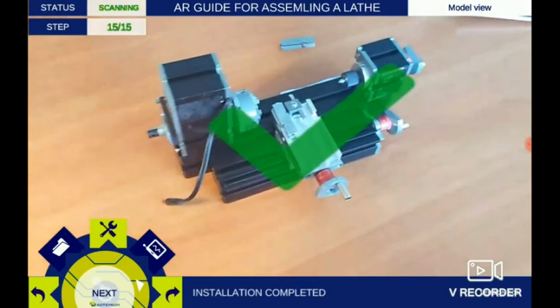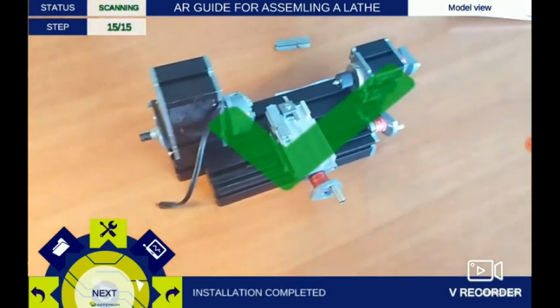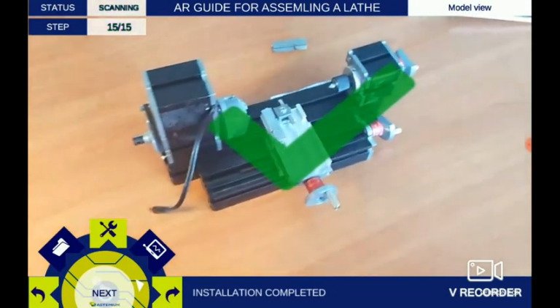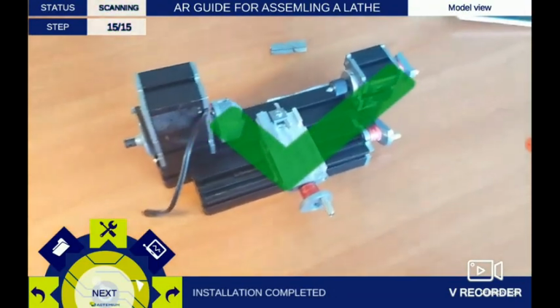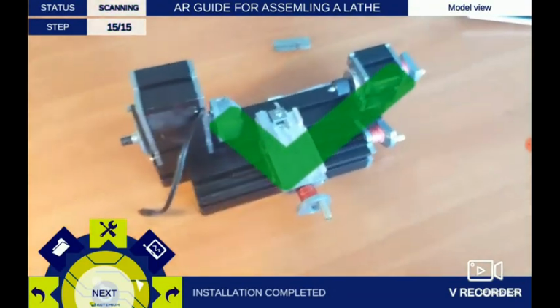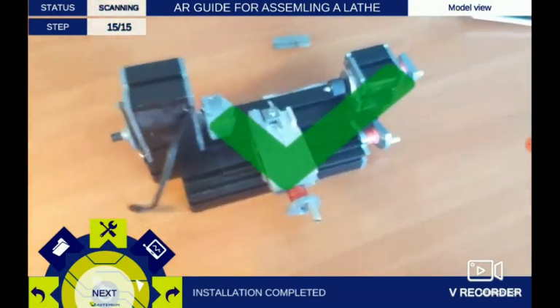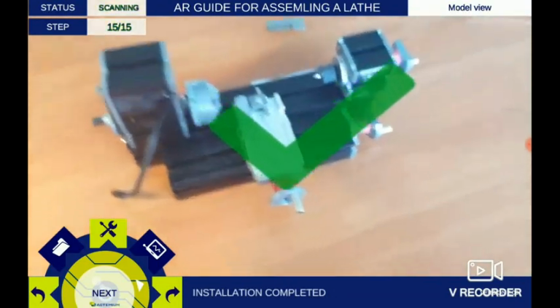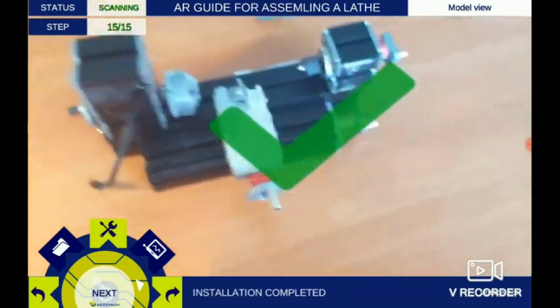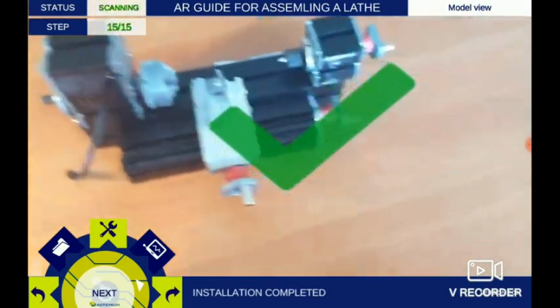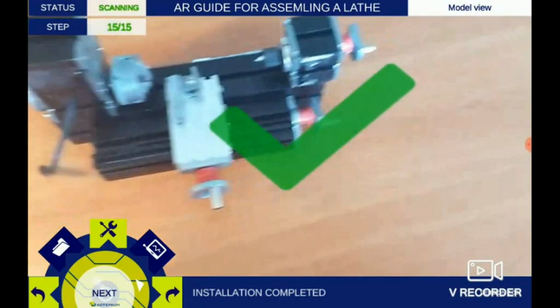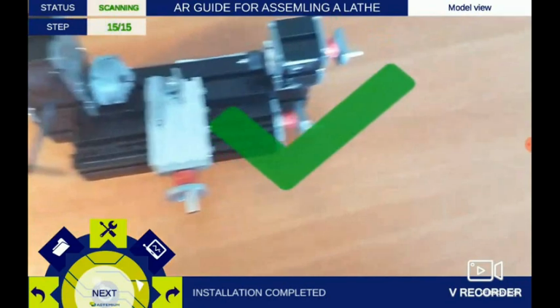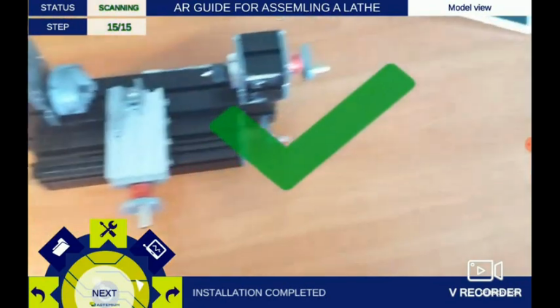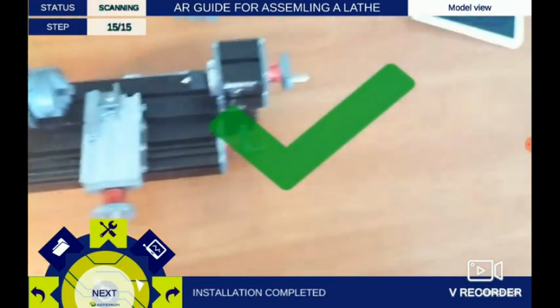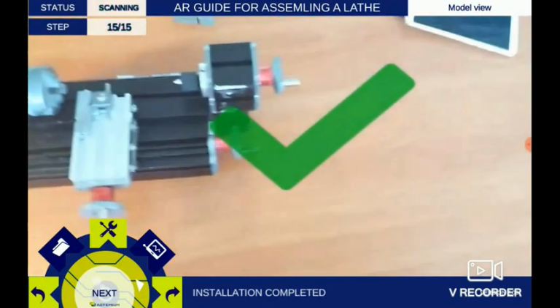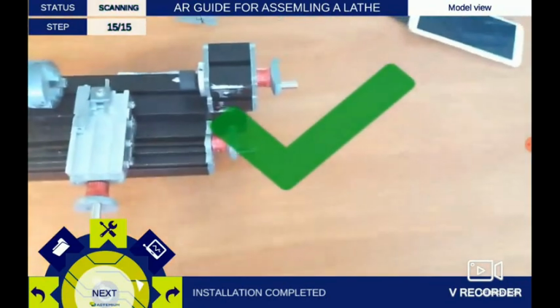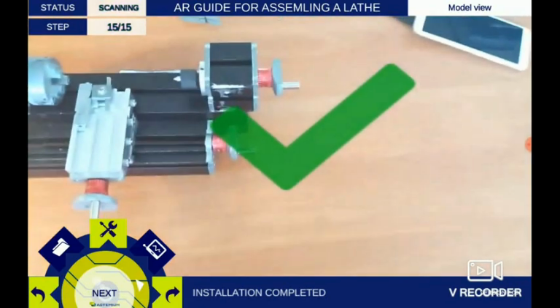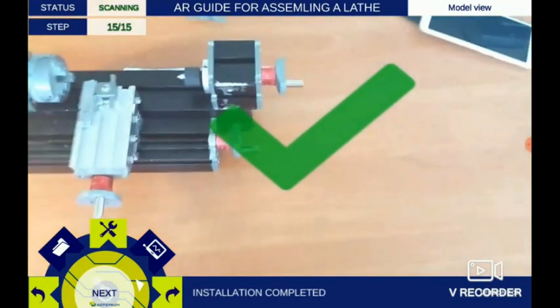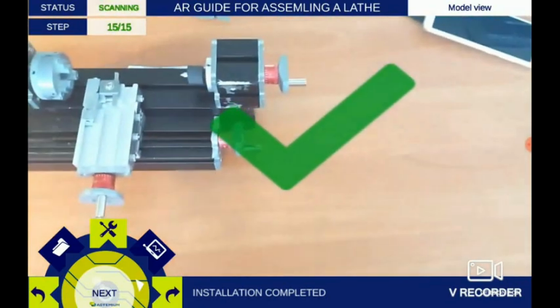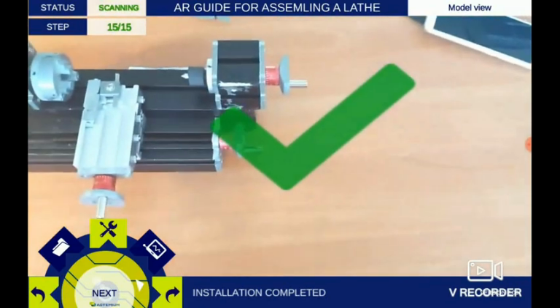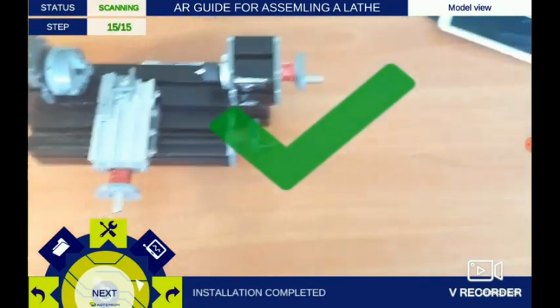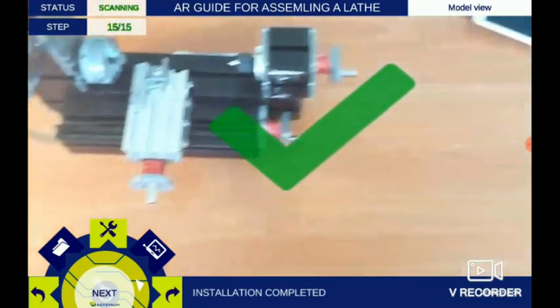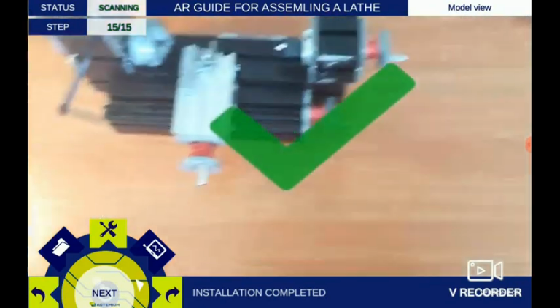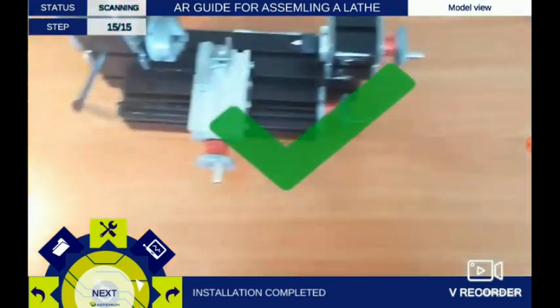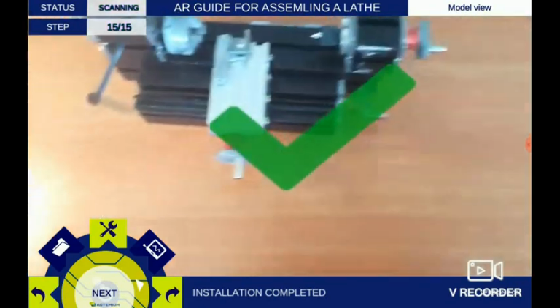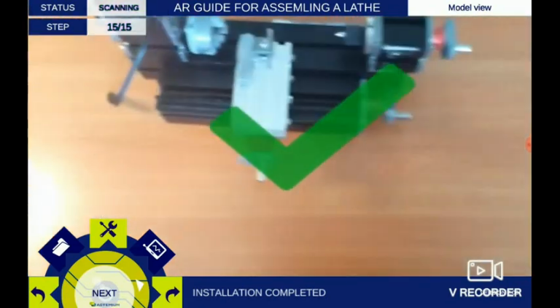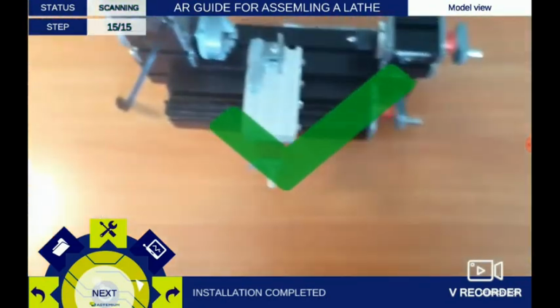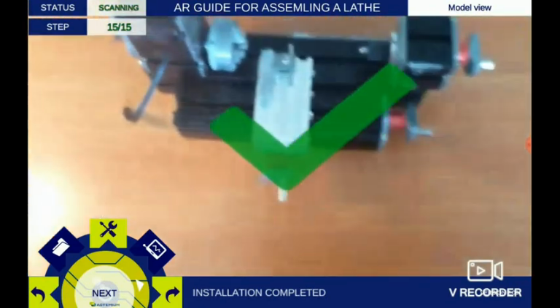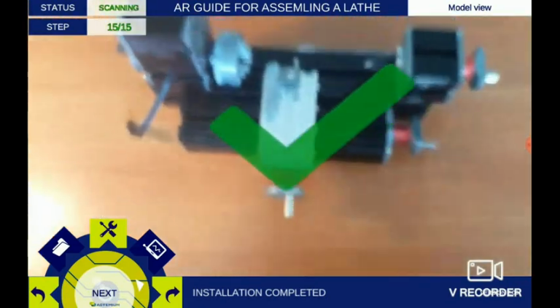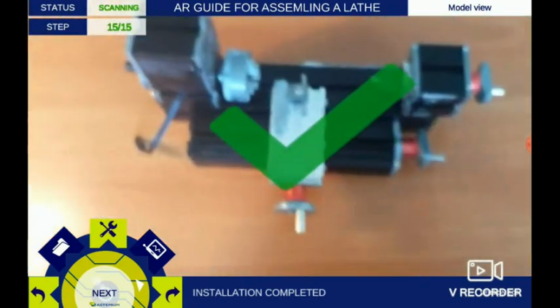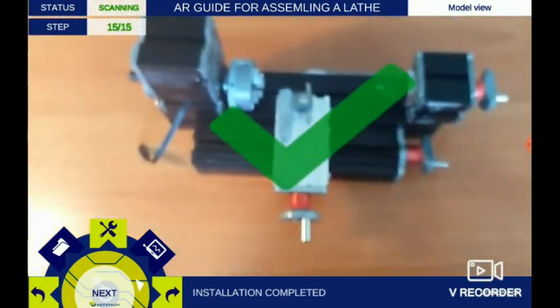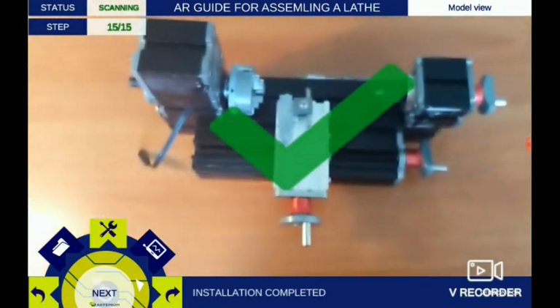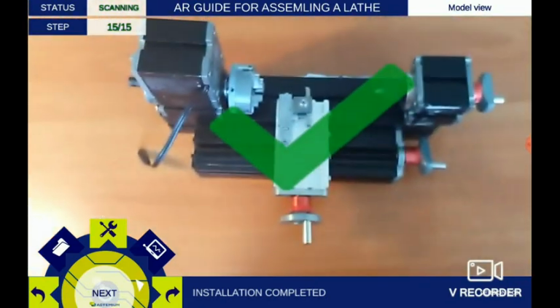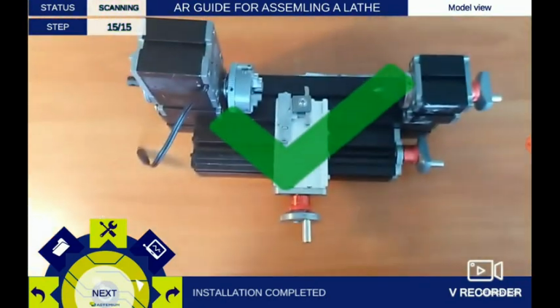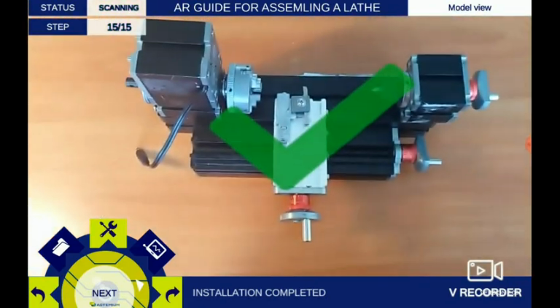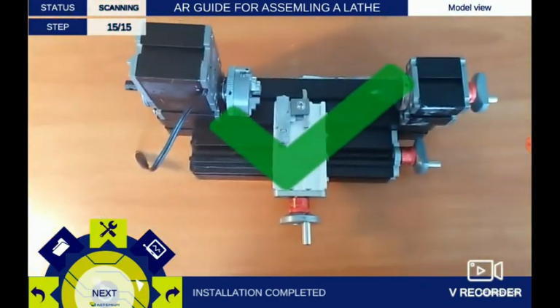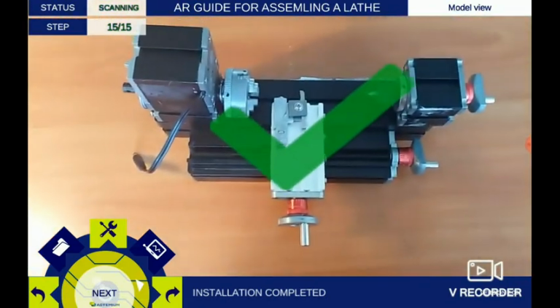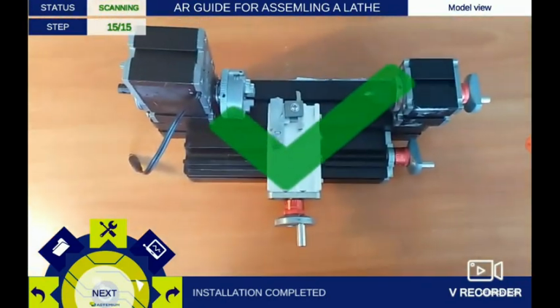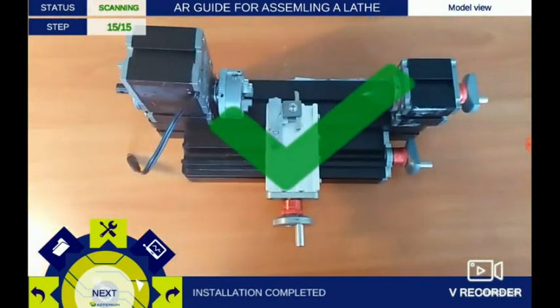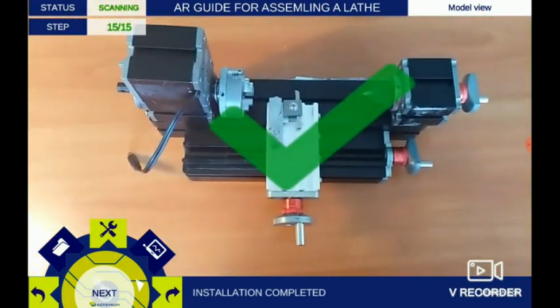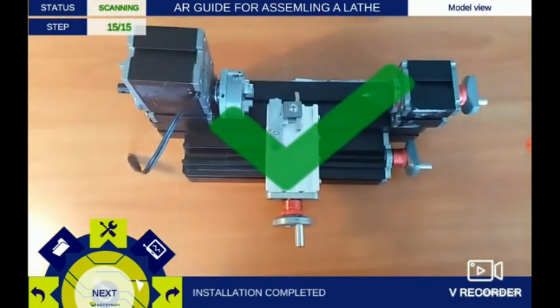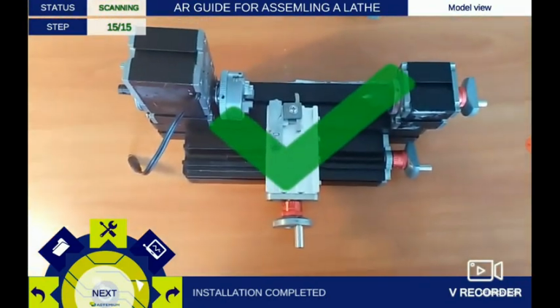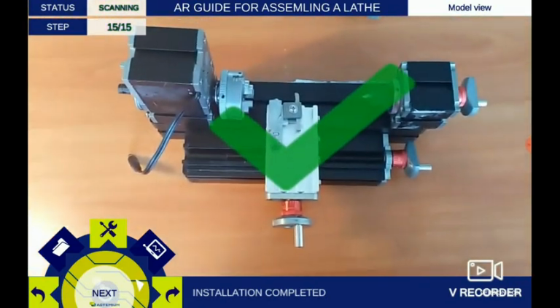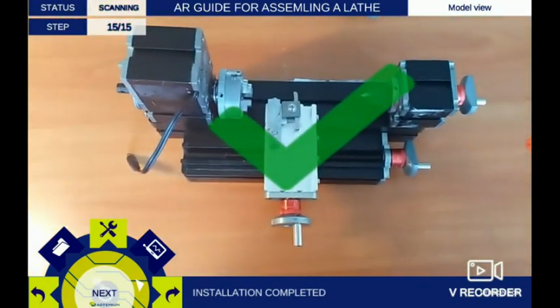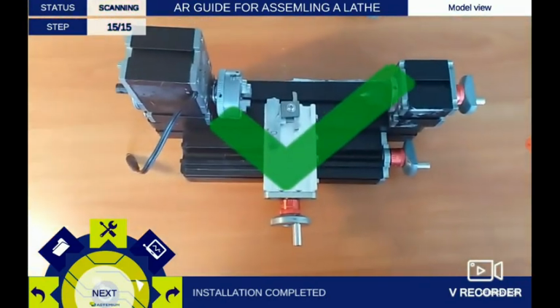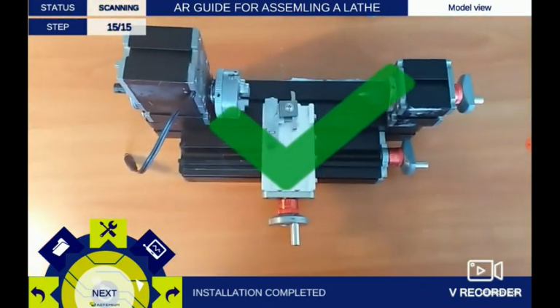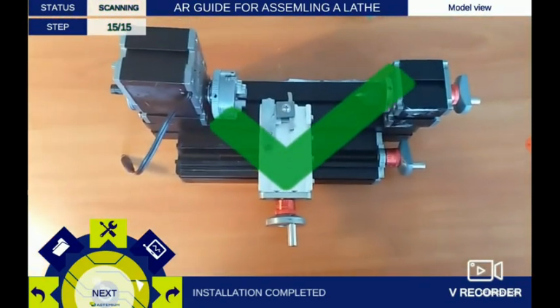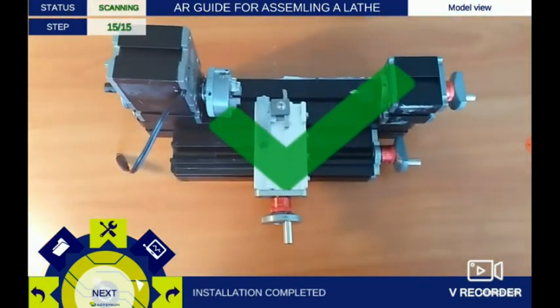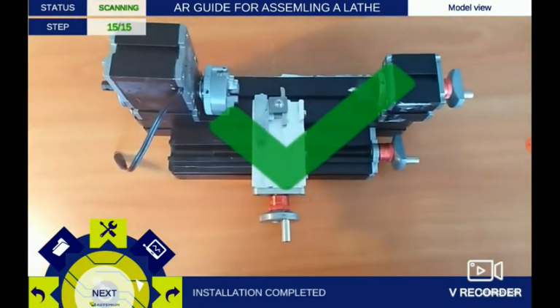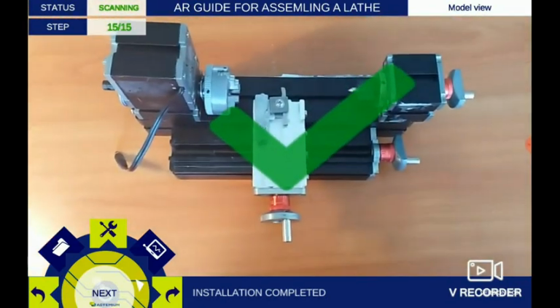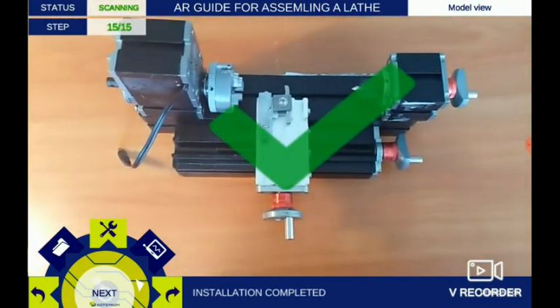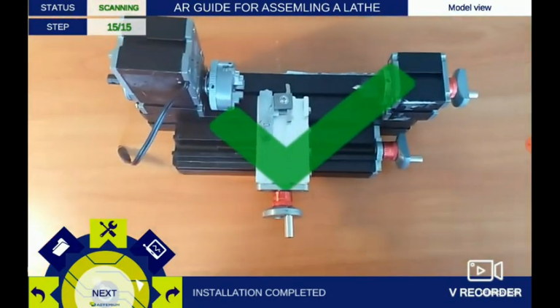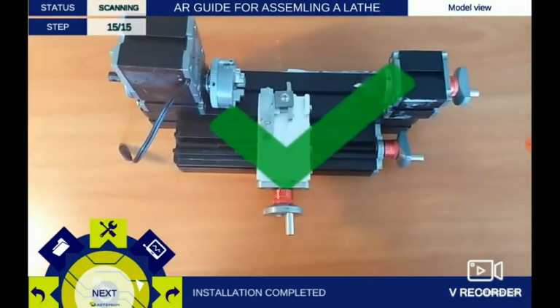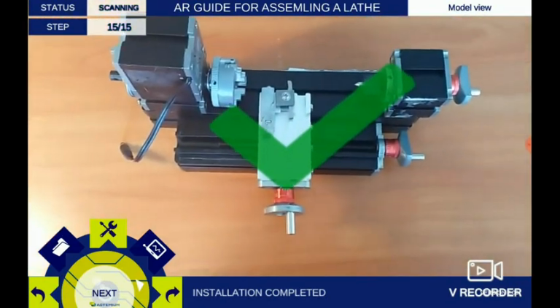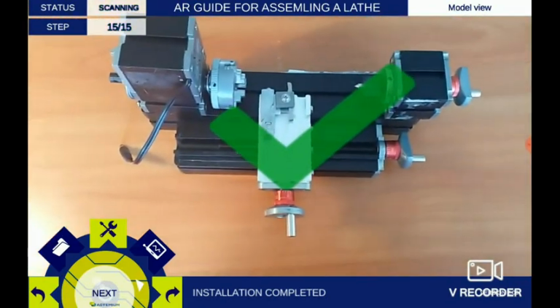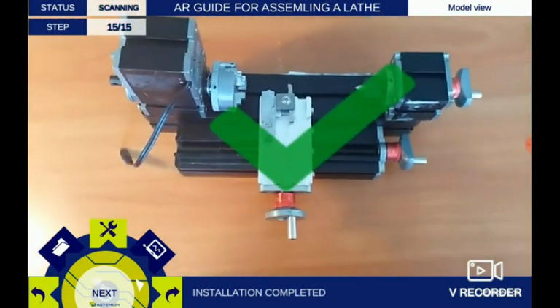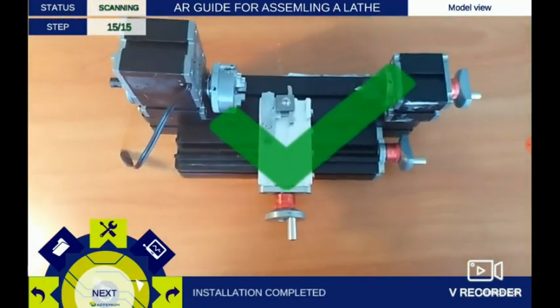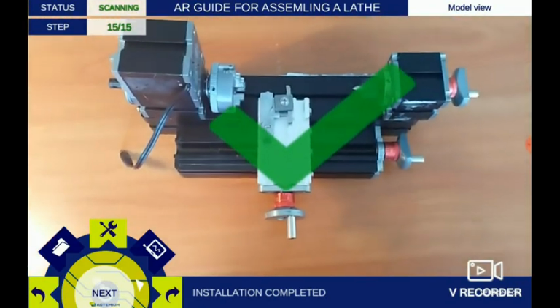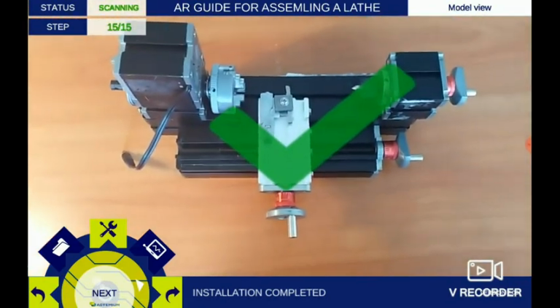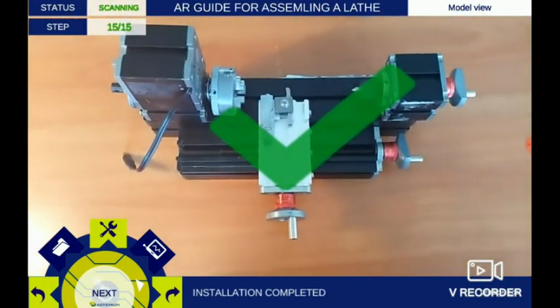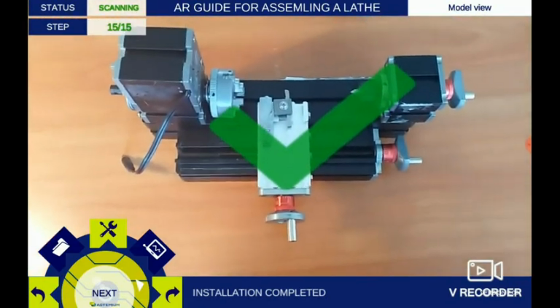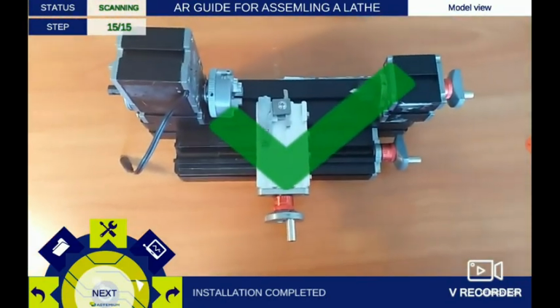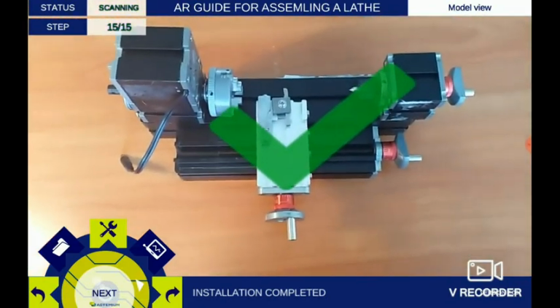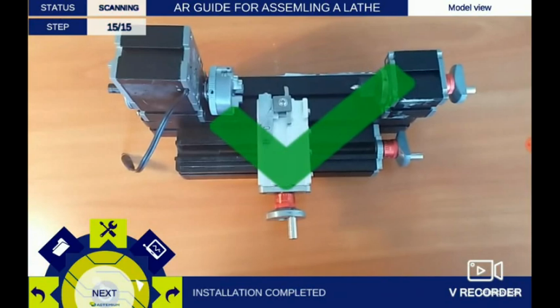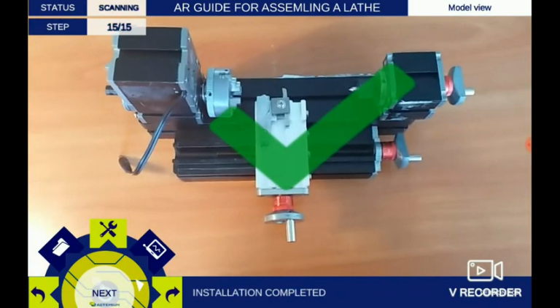You have completed the task. Please check all connections and stability of the assembly.